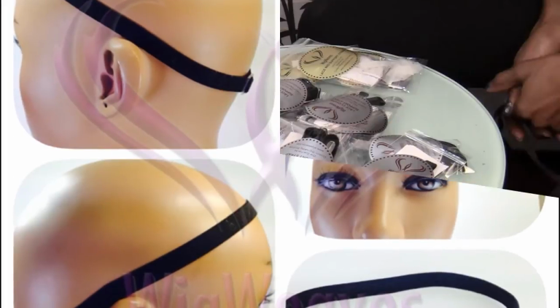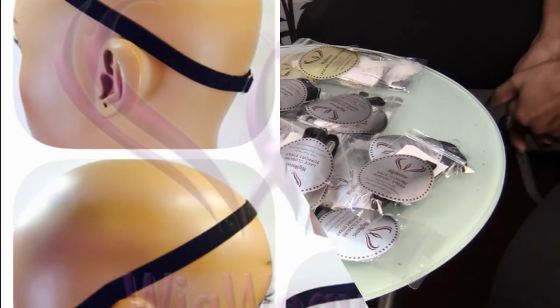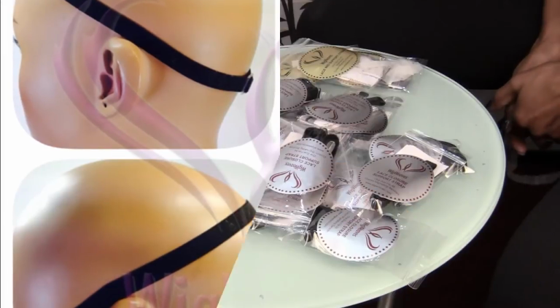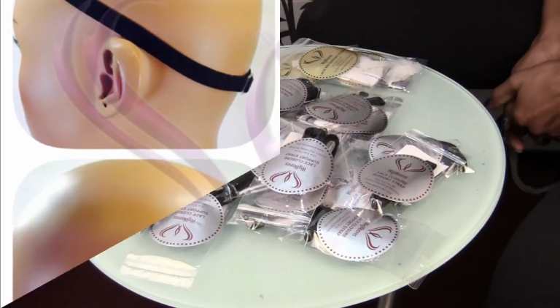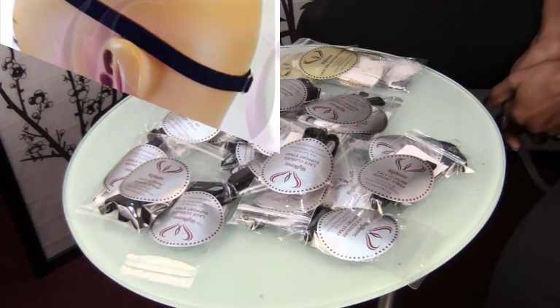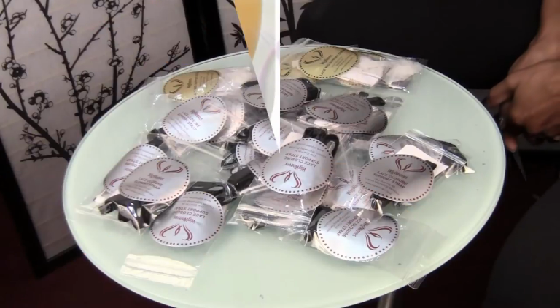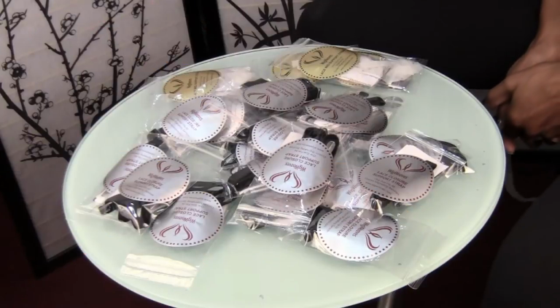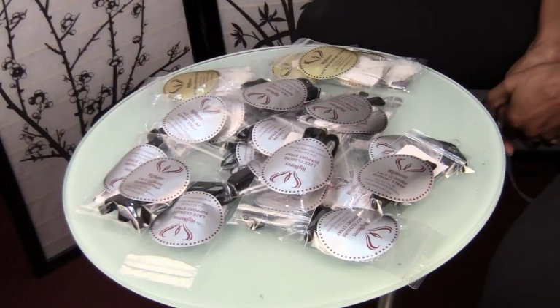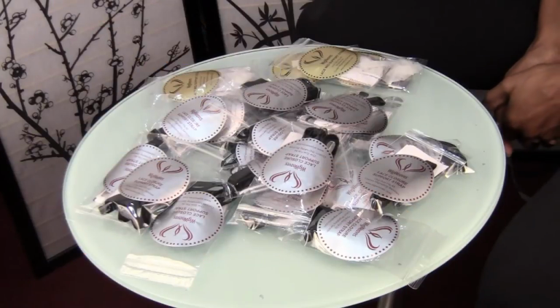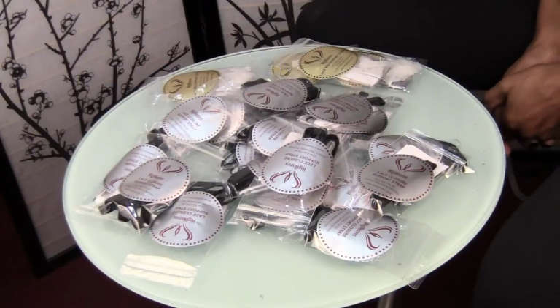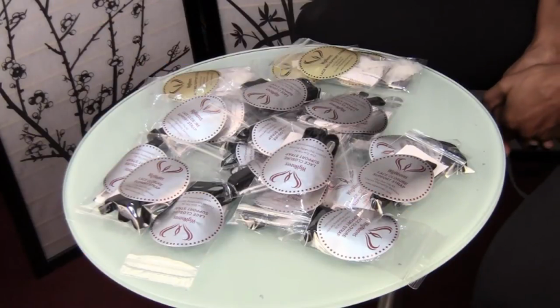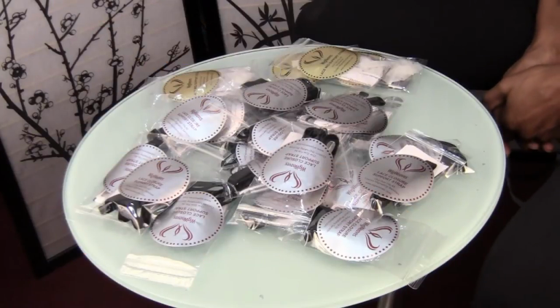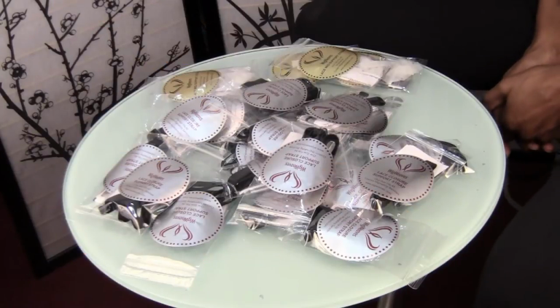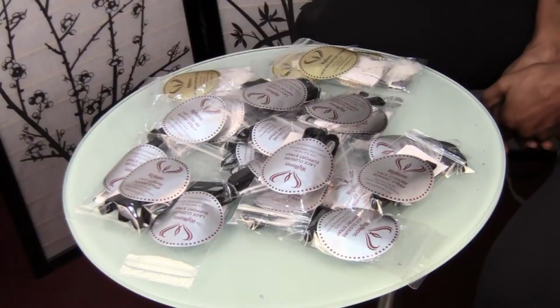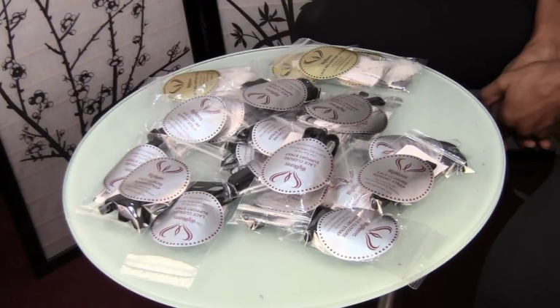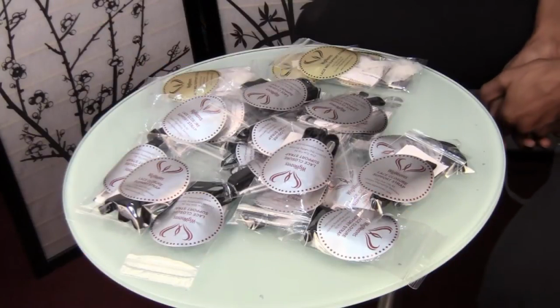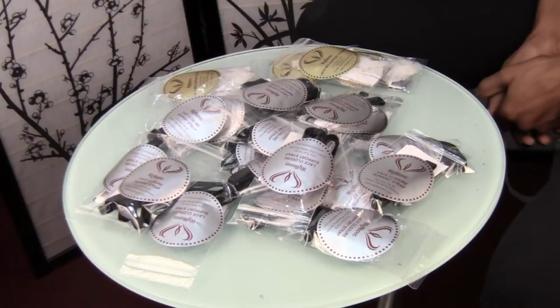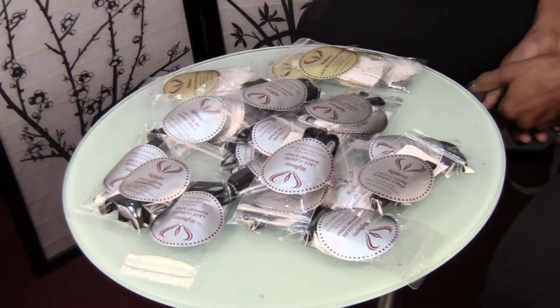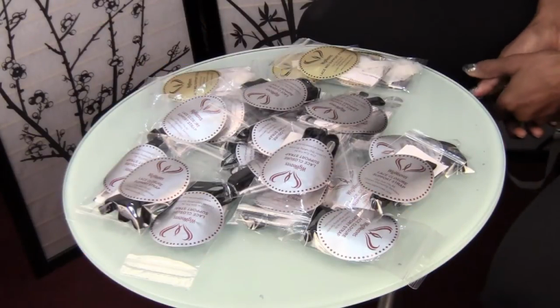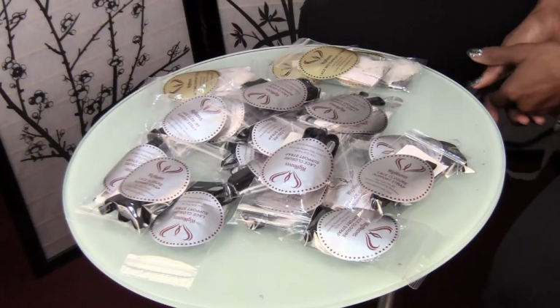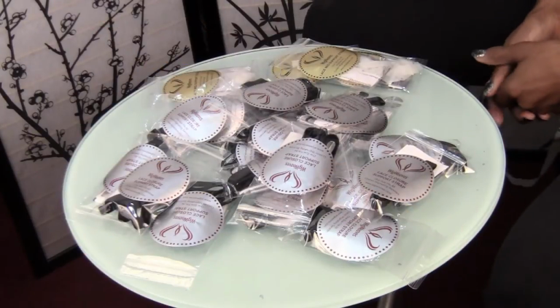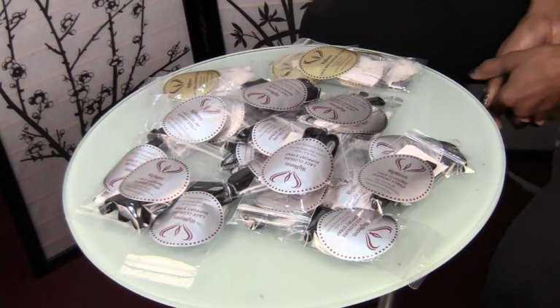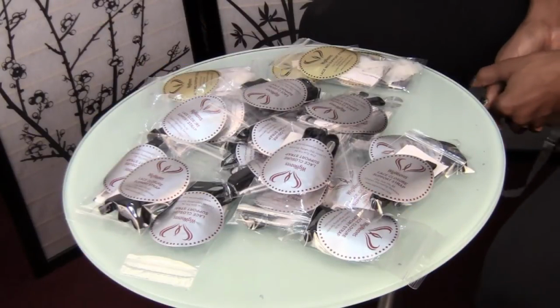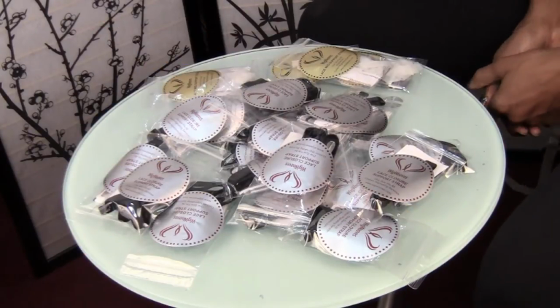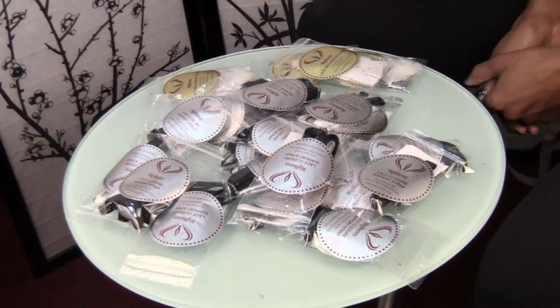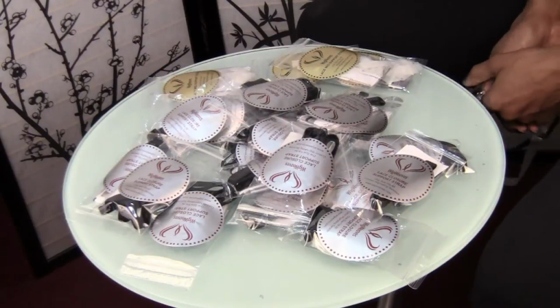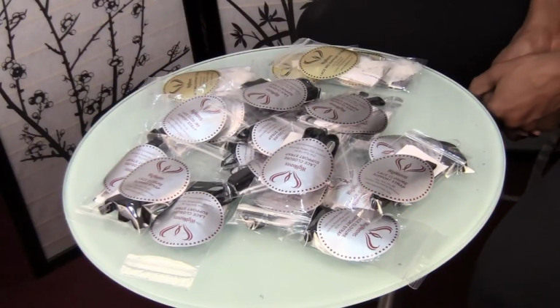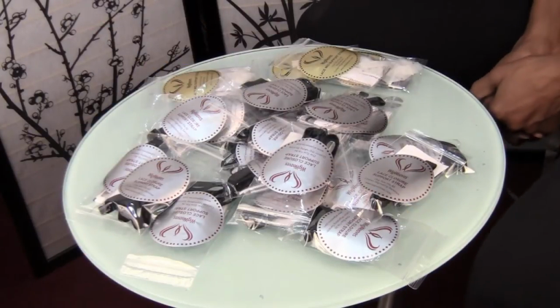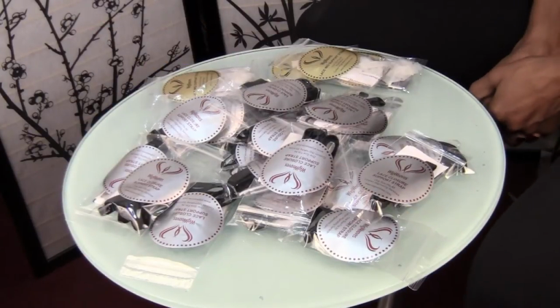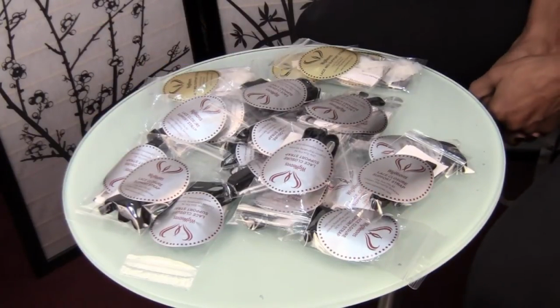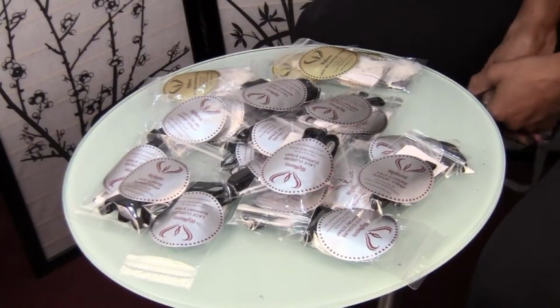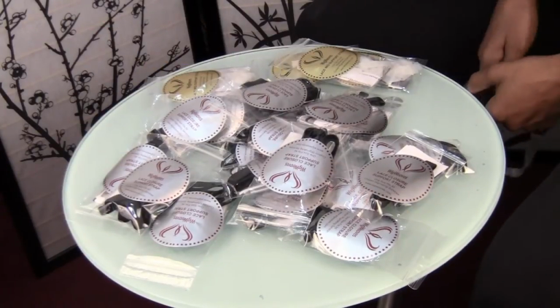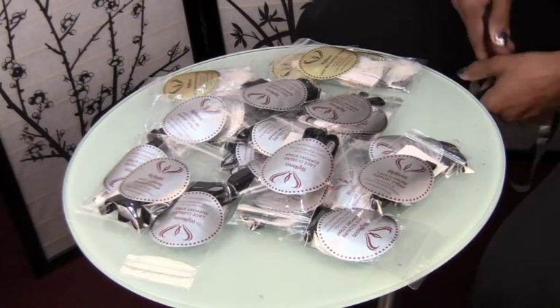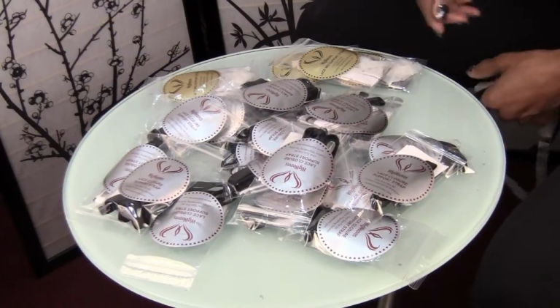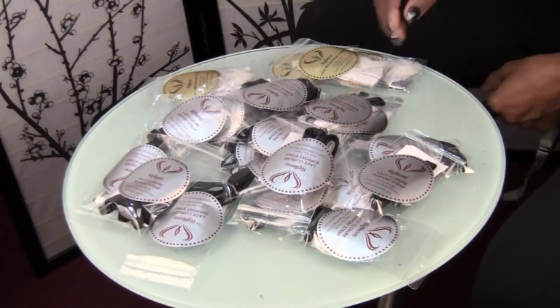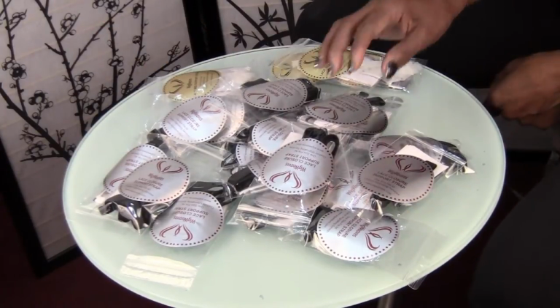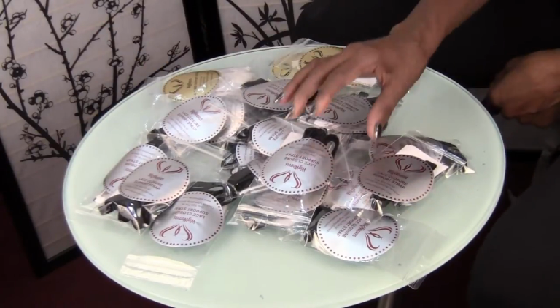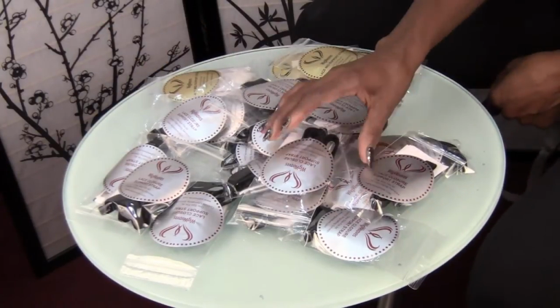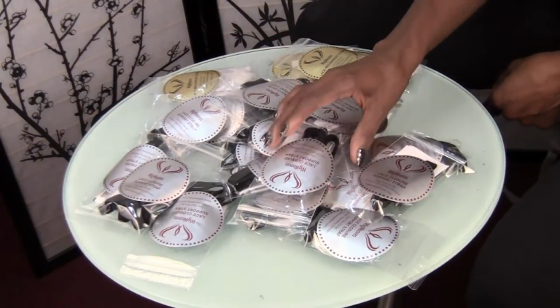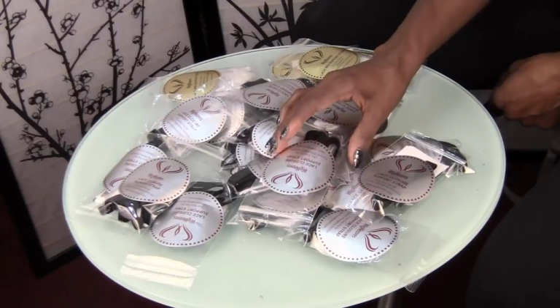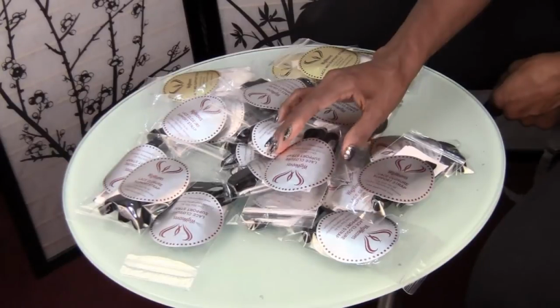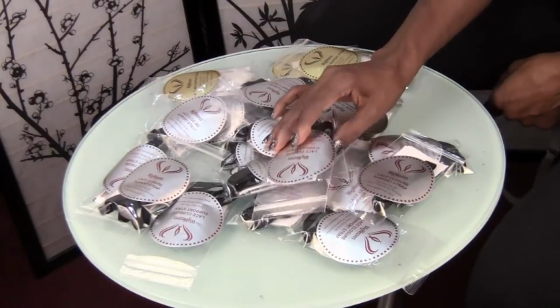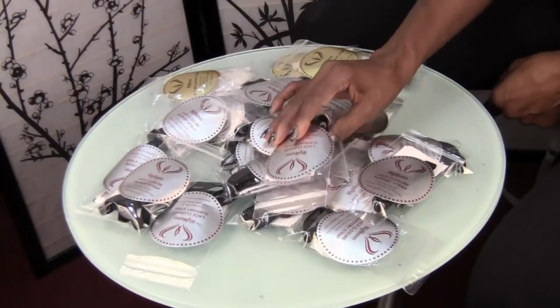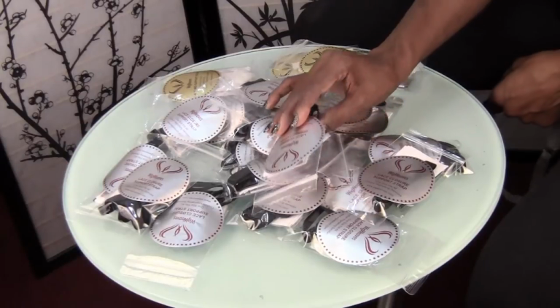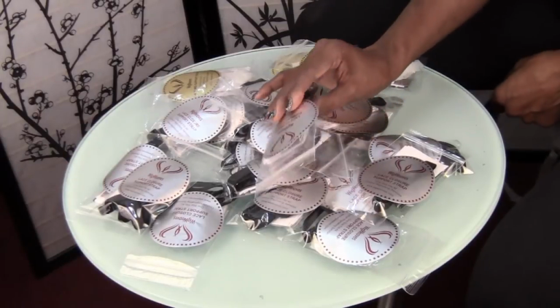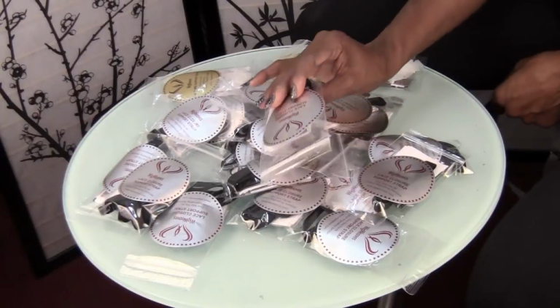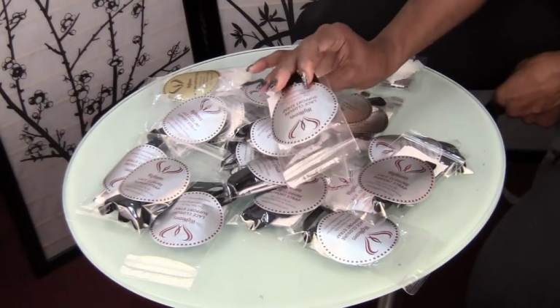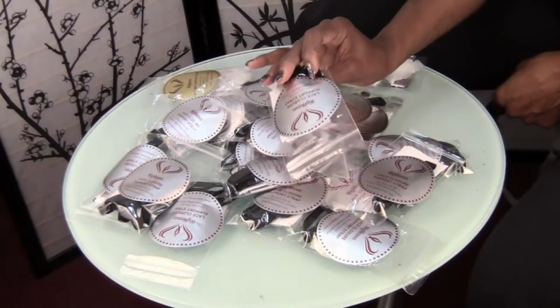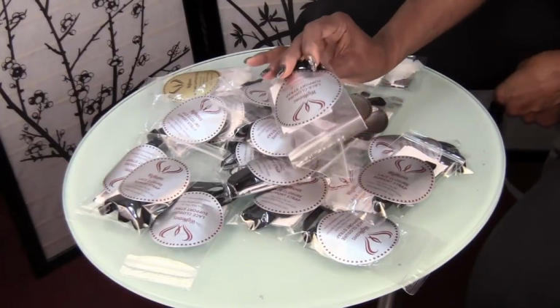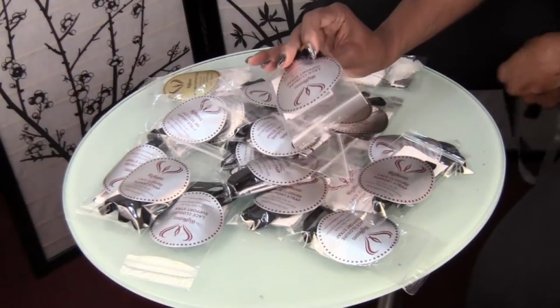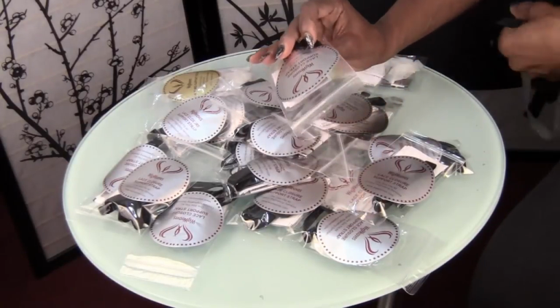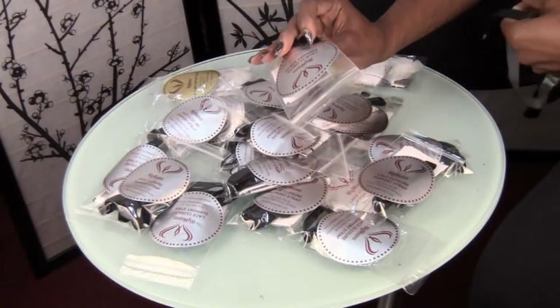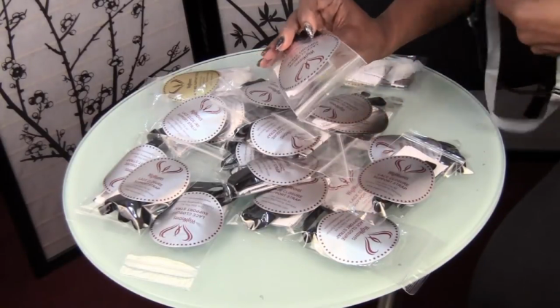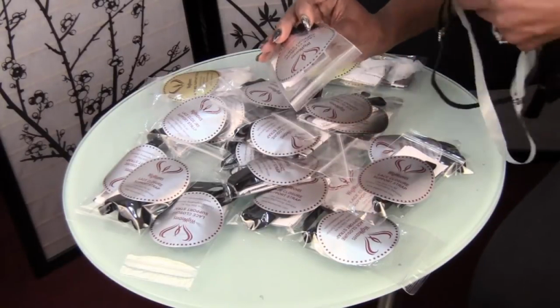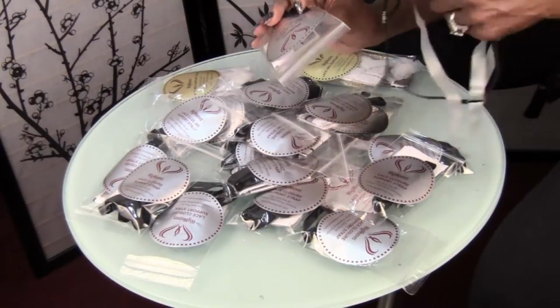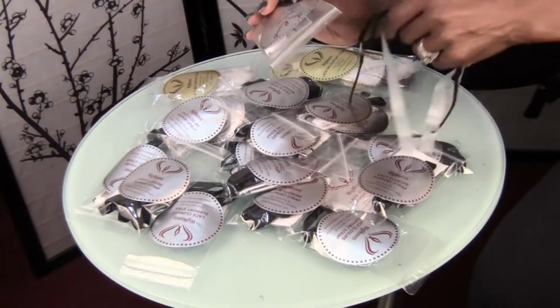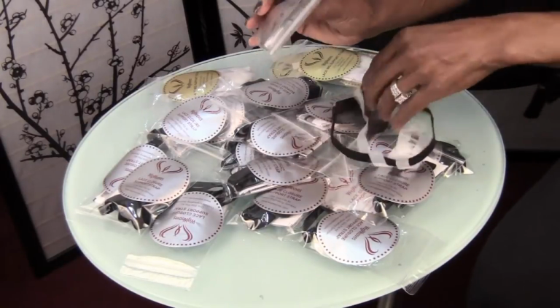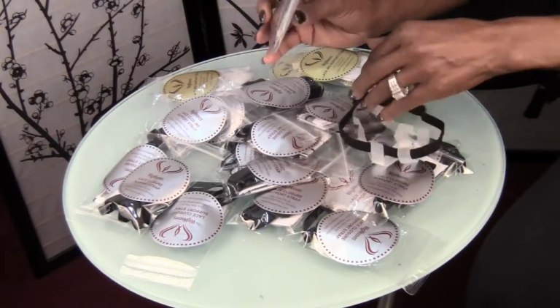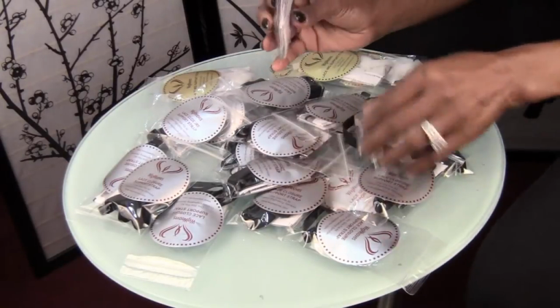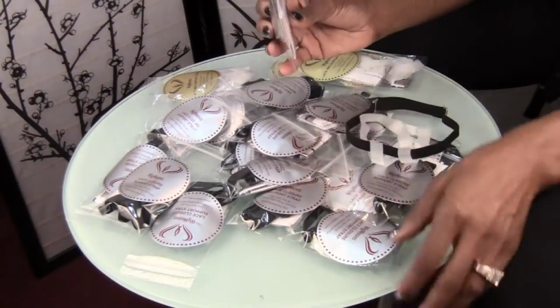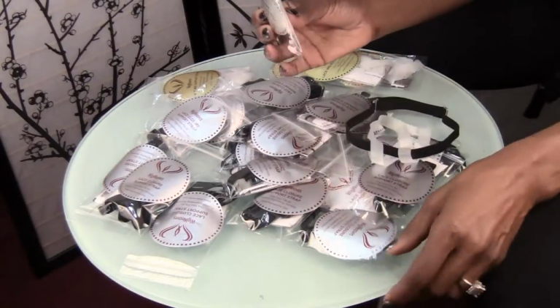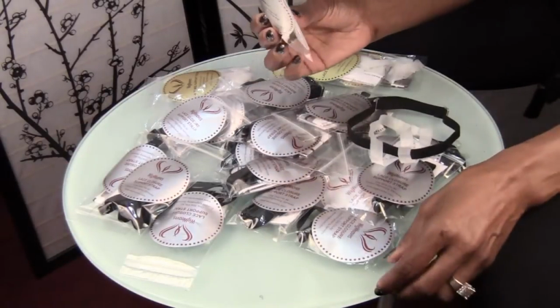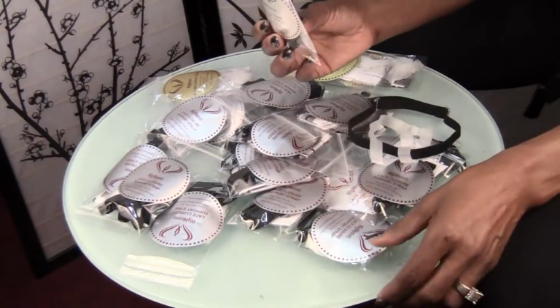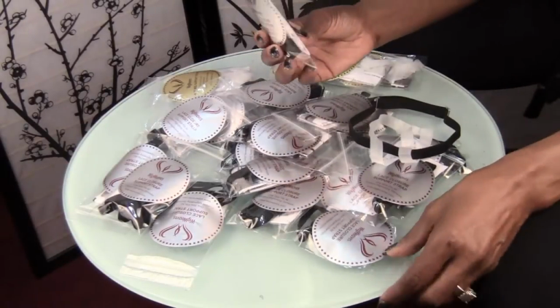Hi, everyone. It's Goddess Lily. I'm here to introduce the packaging for the Lace Closure Support Straps.